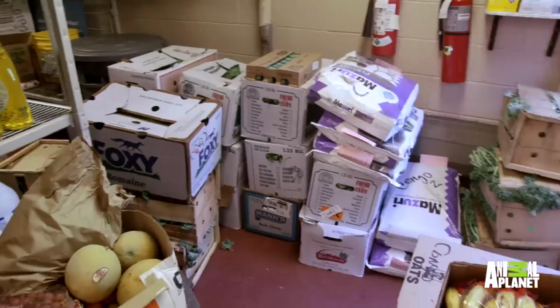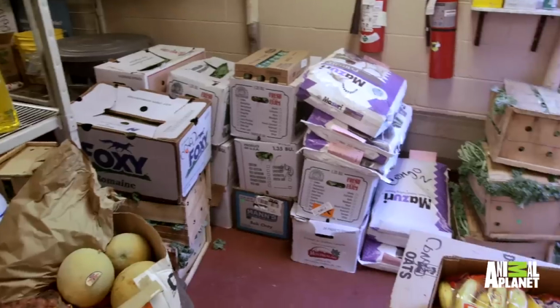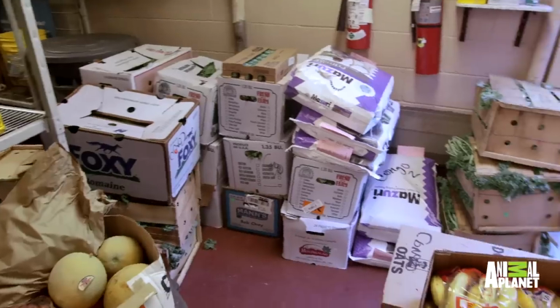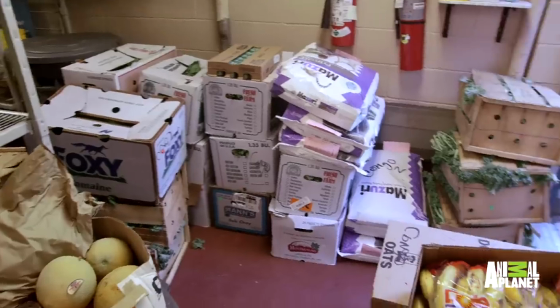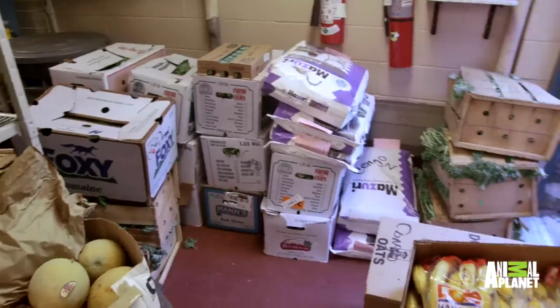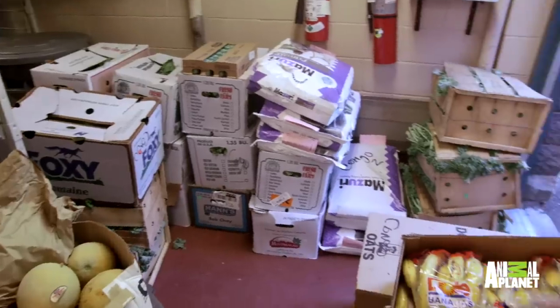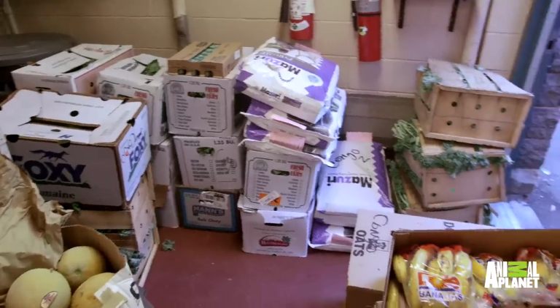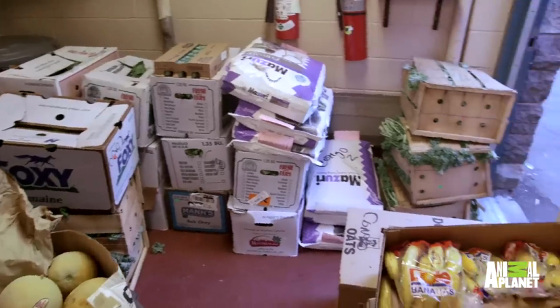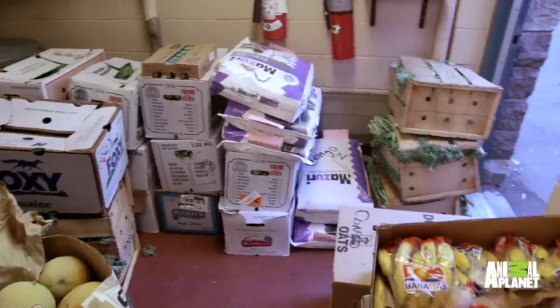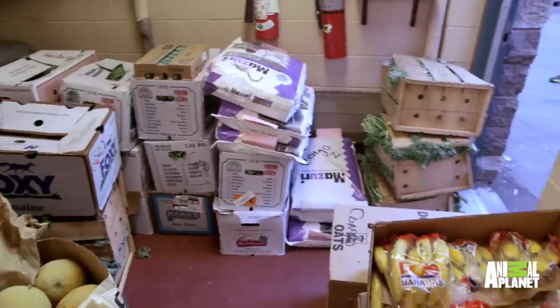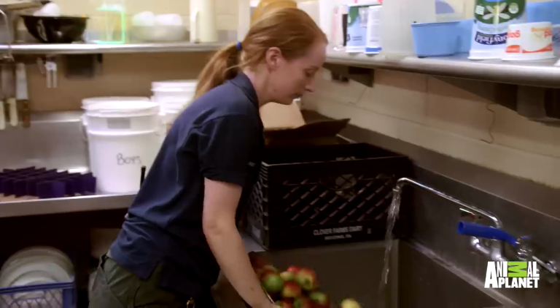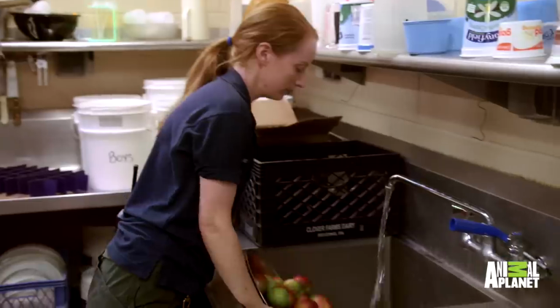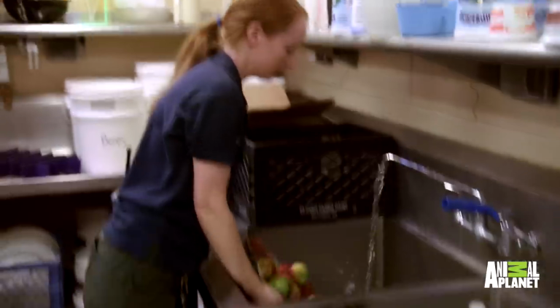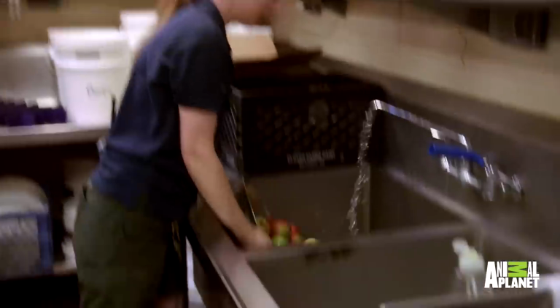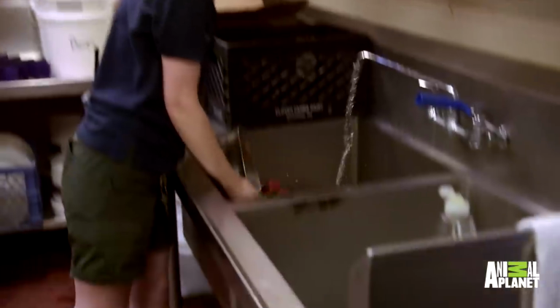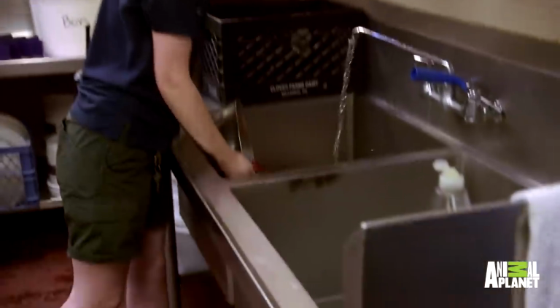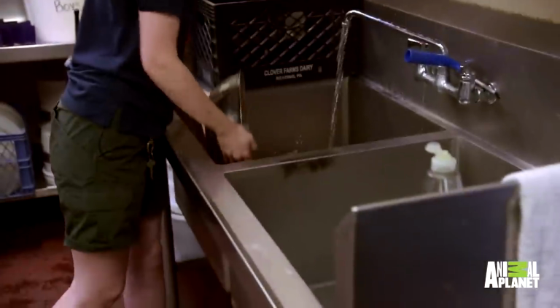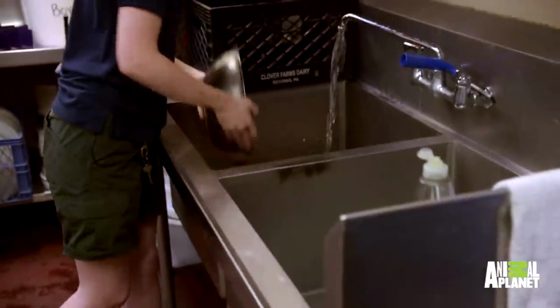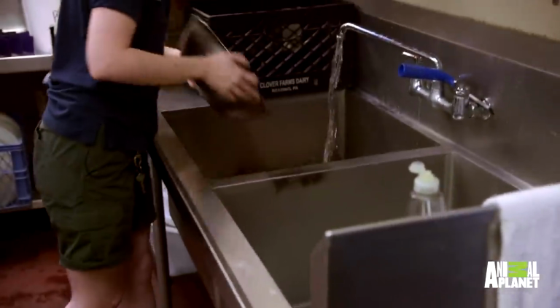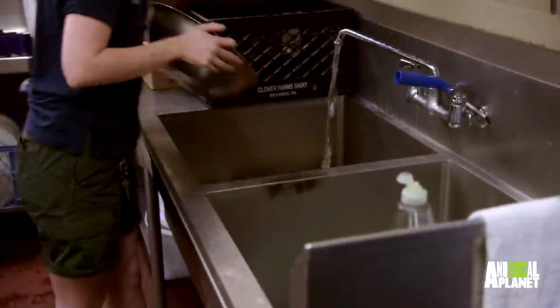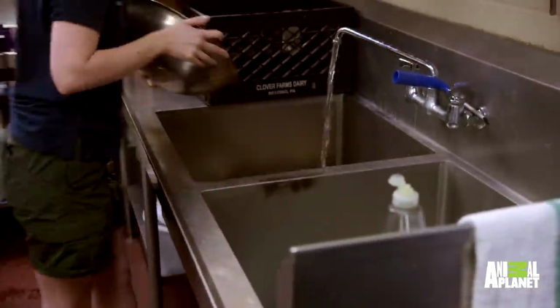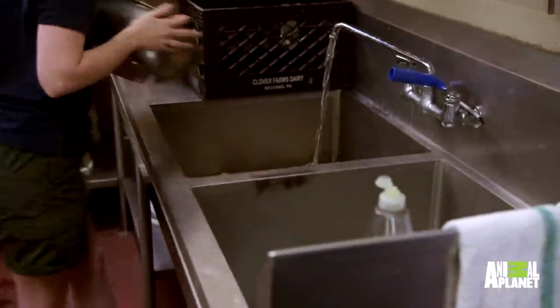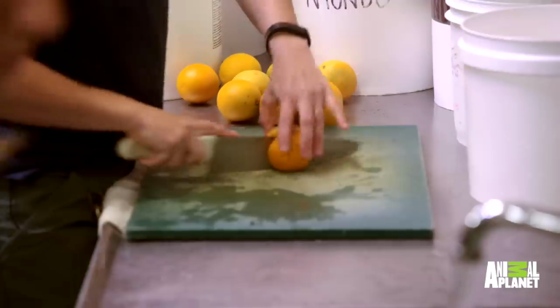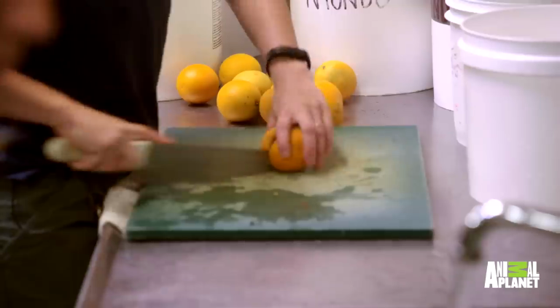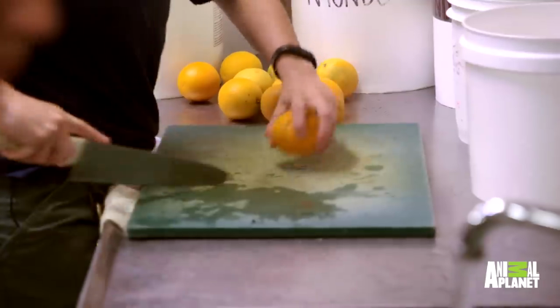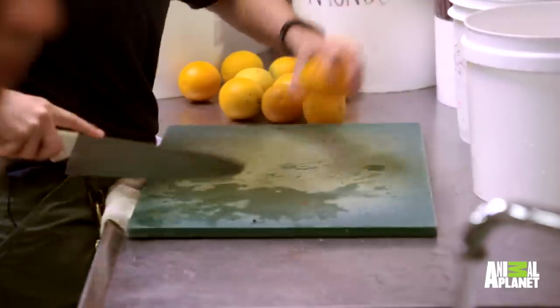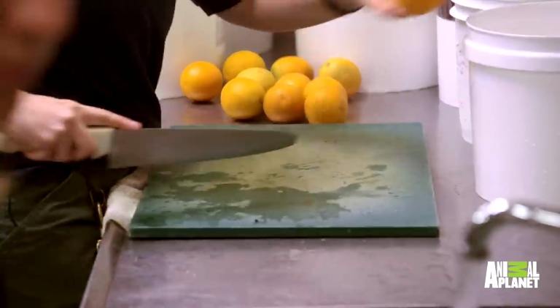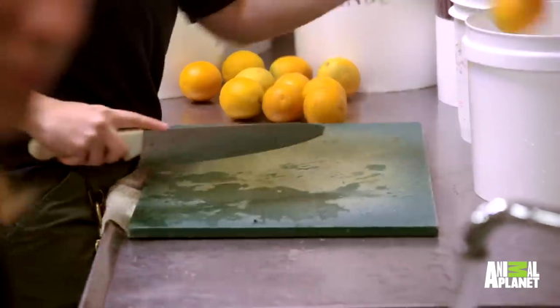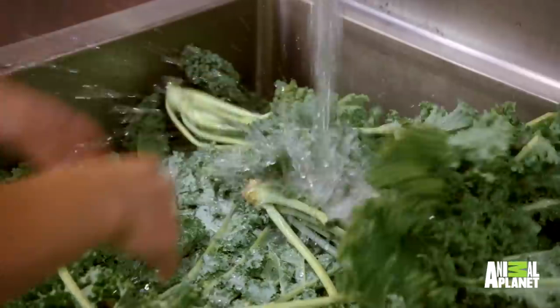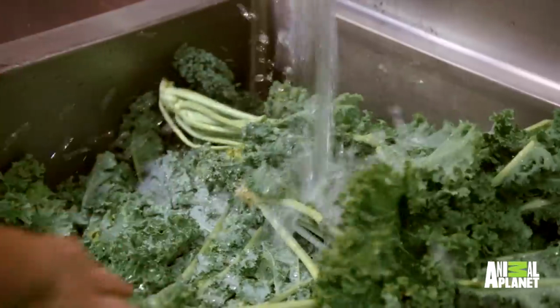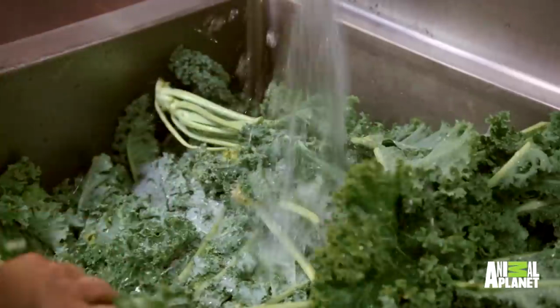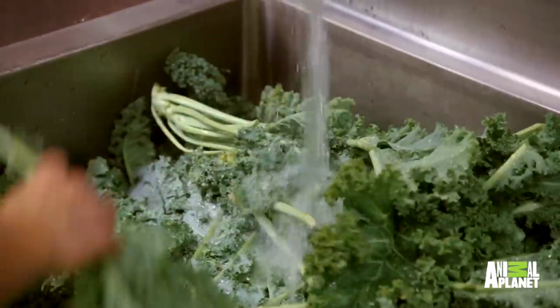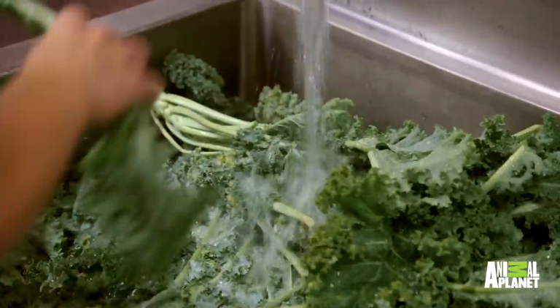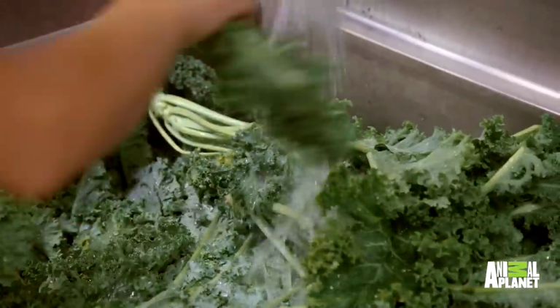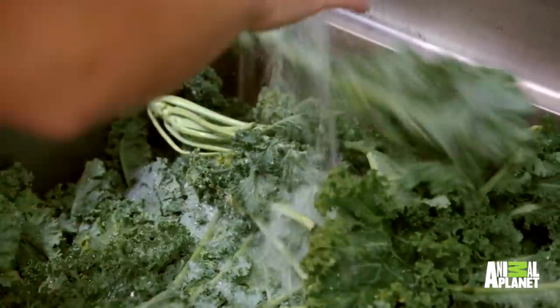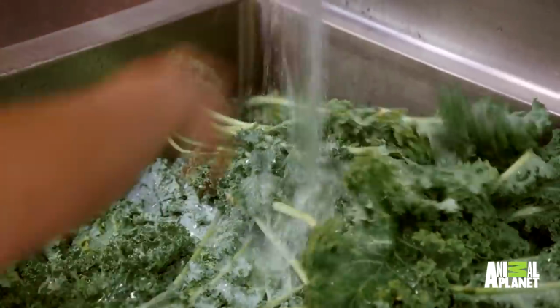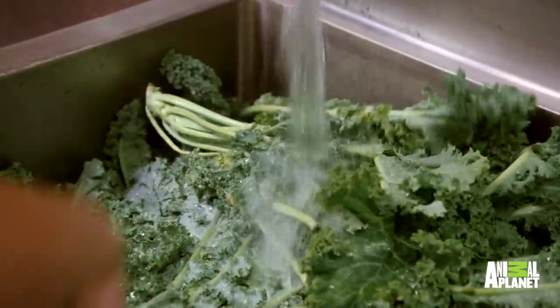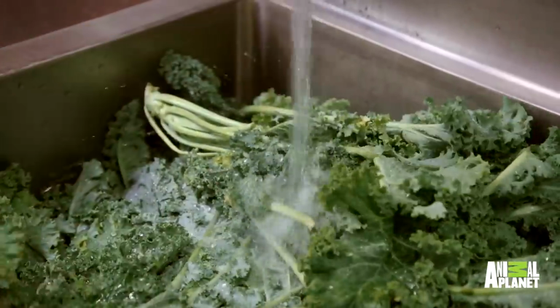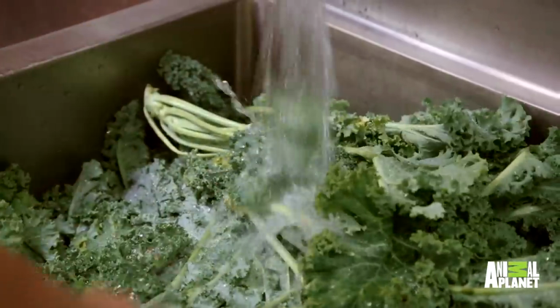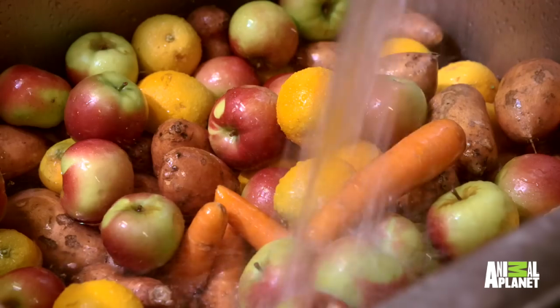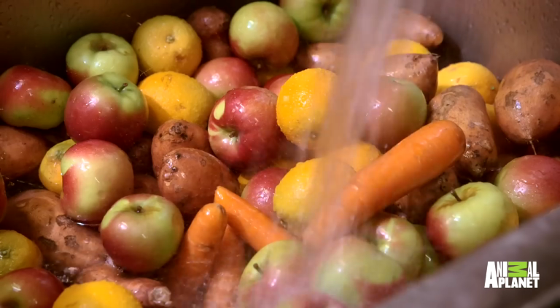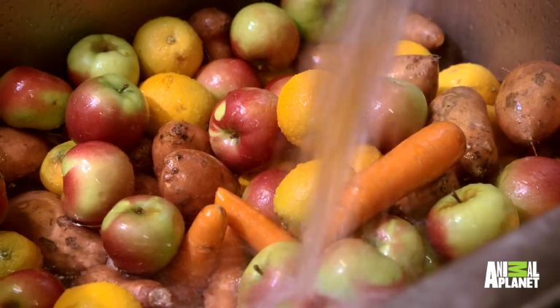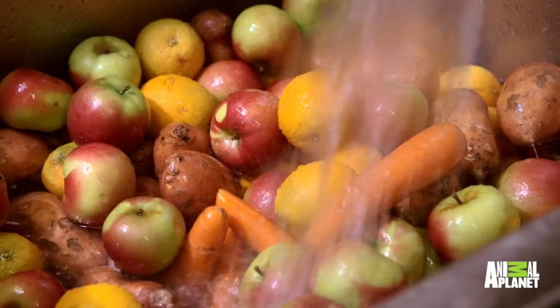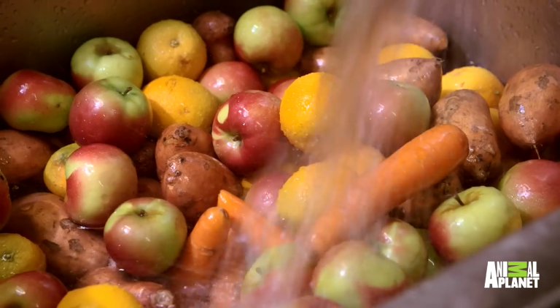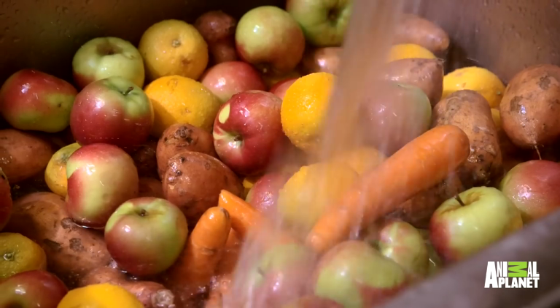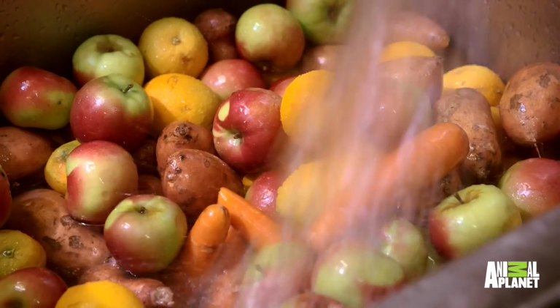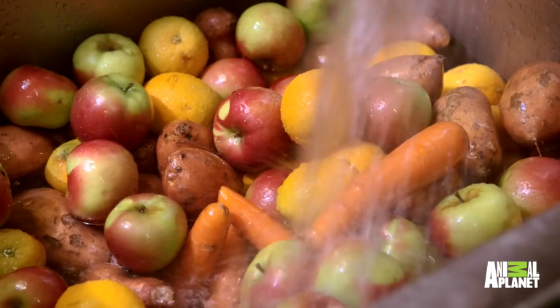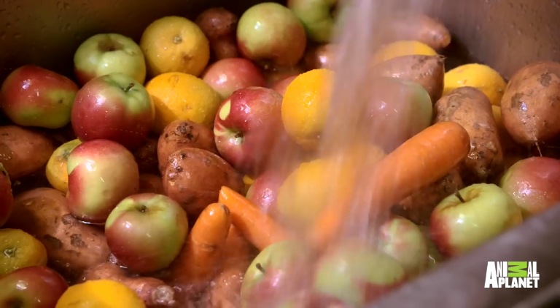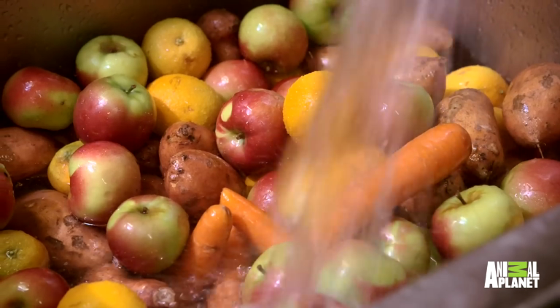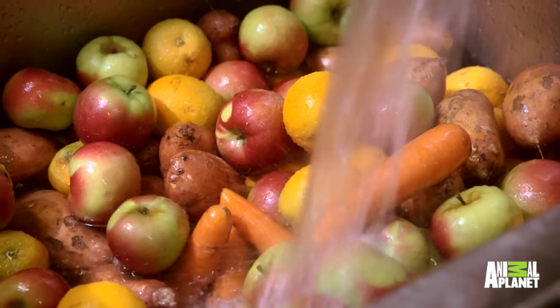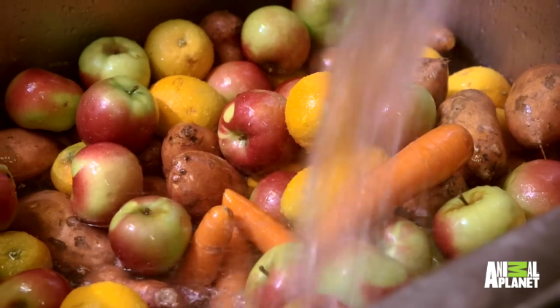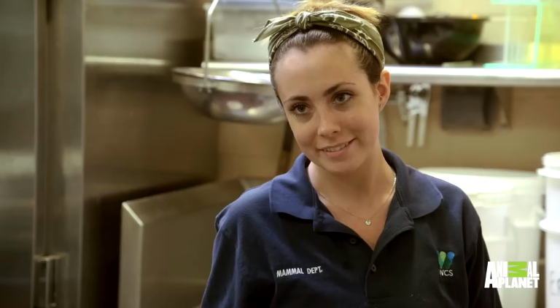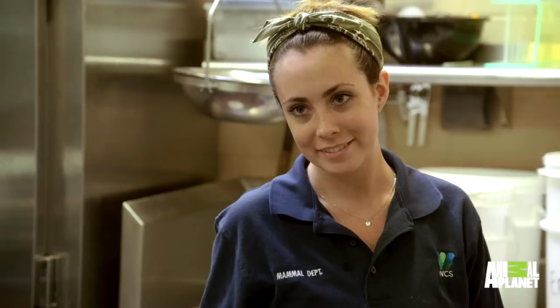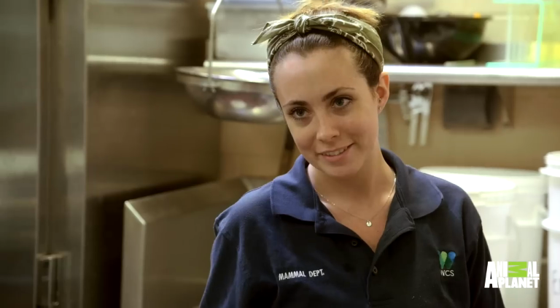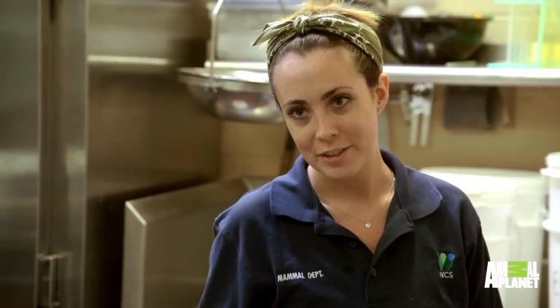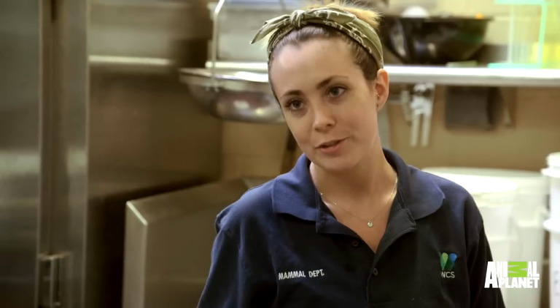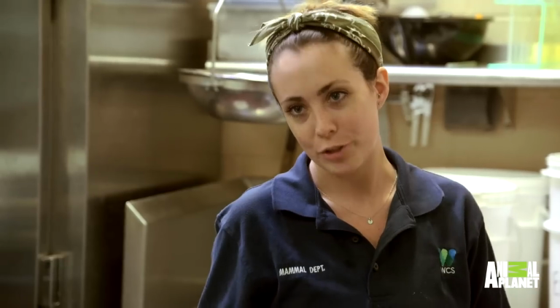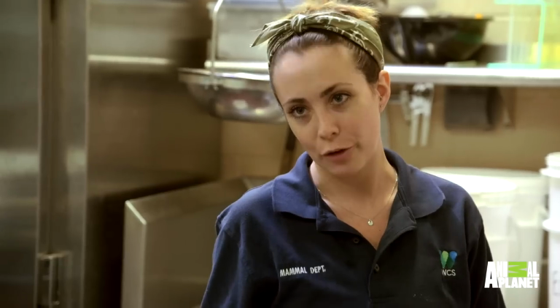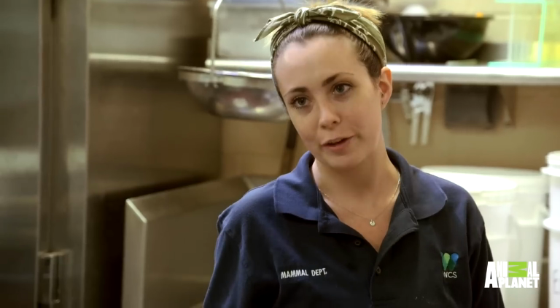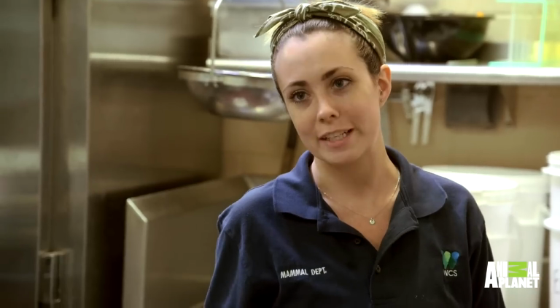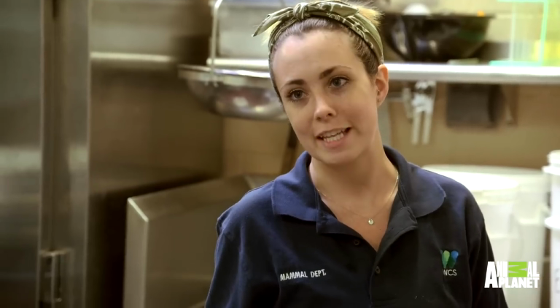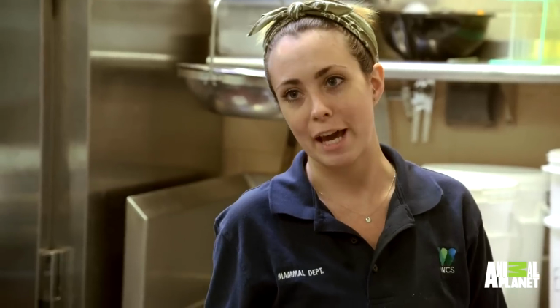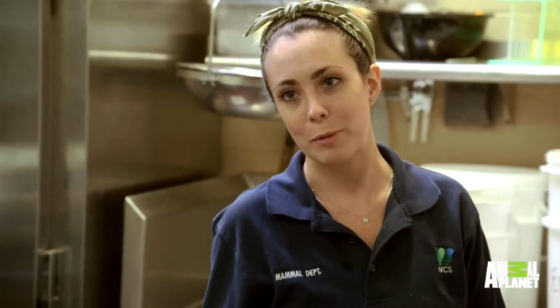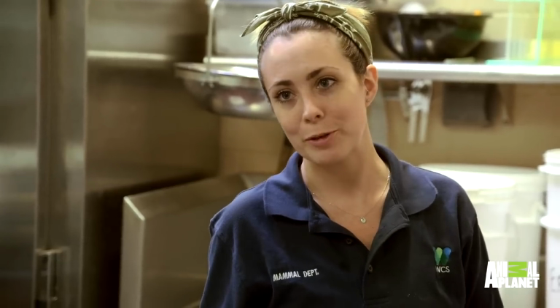Without us, the animals don't eat. Basically, we feed them what we would eat. Like, if you wouldn't eat it, don't feed it to the animals.